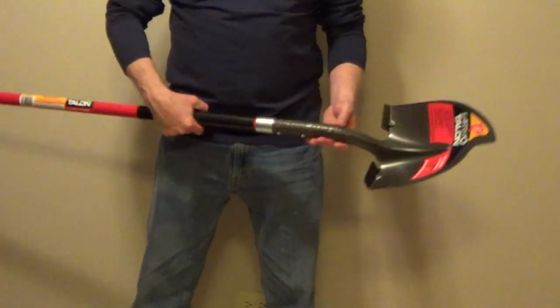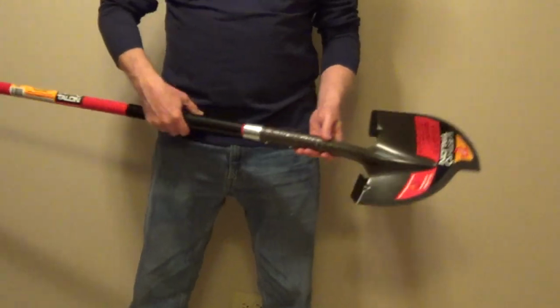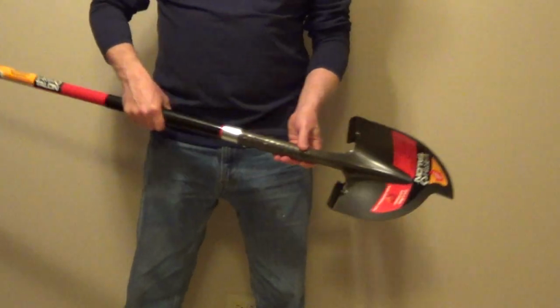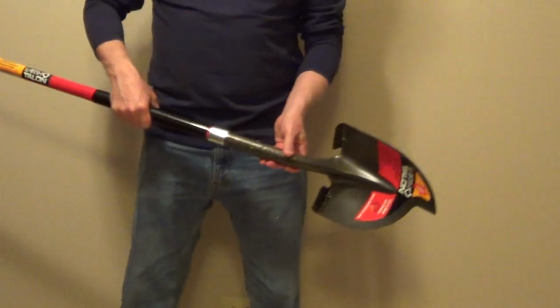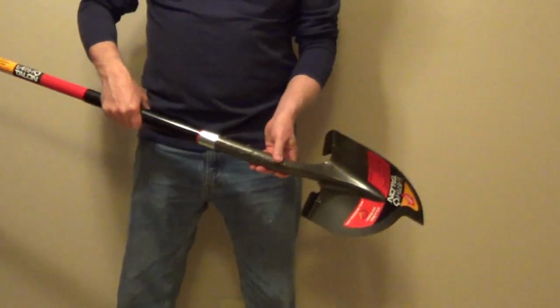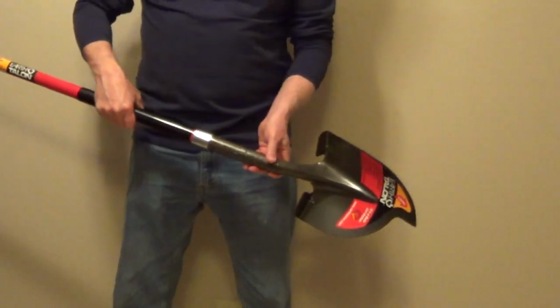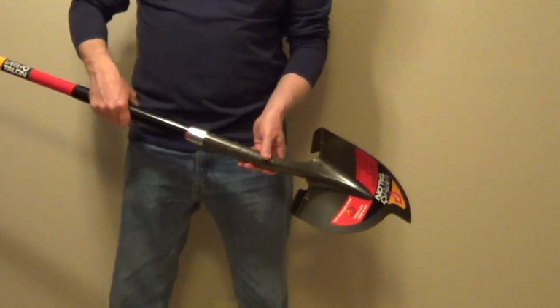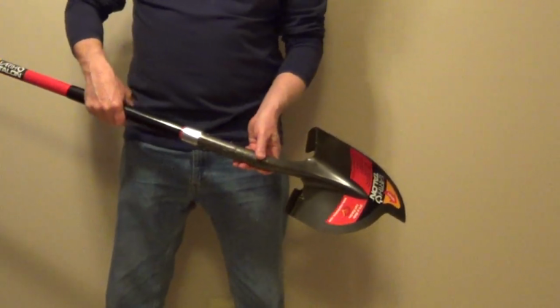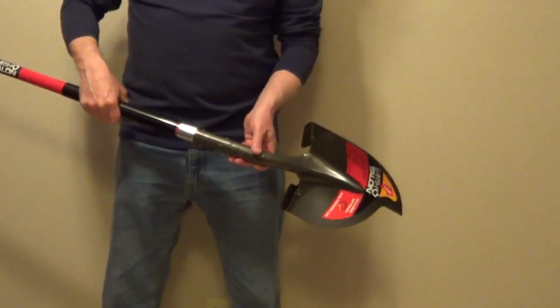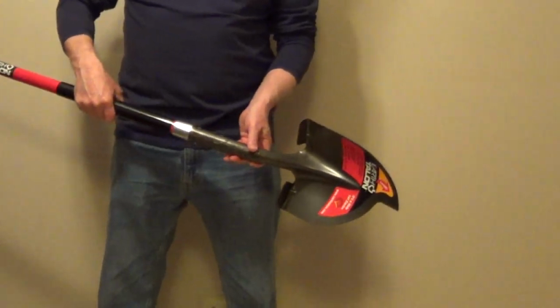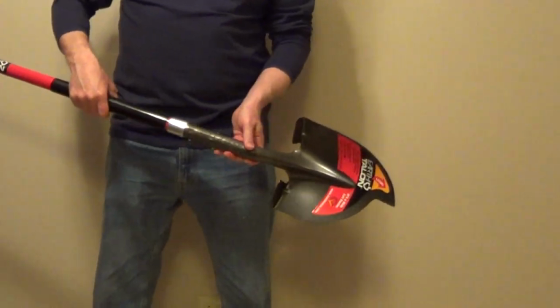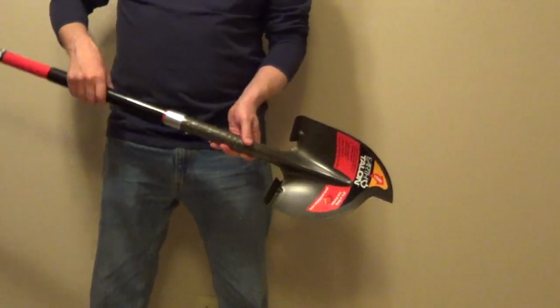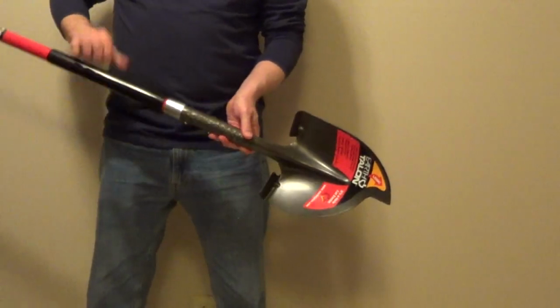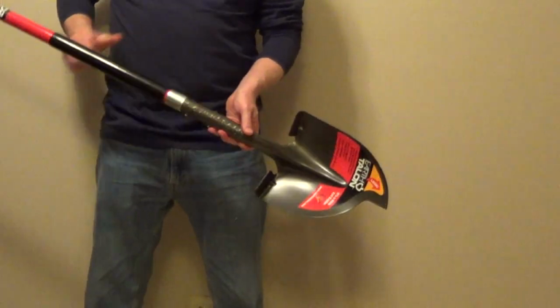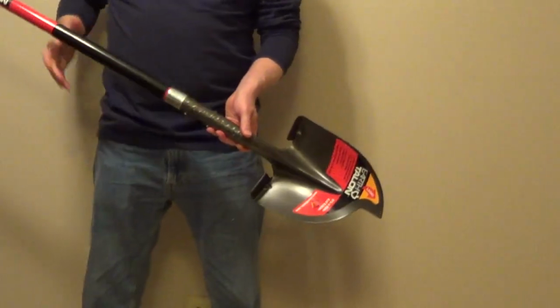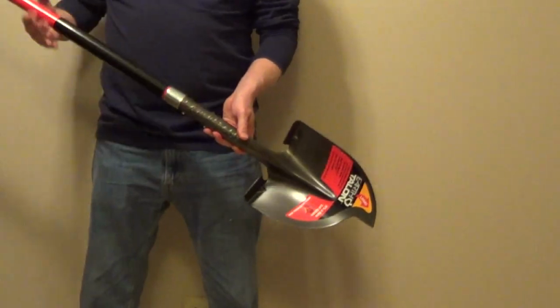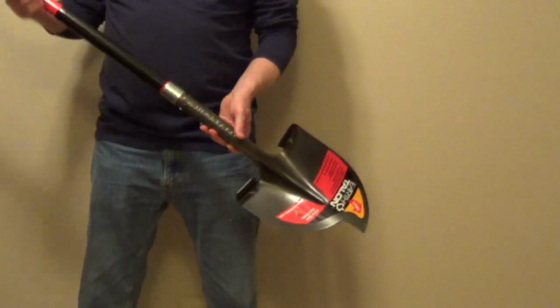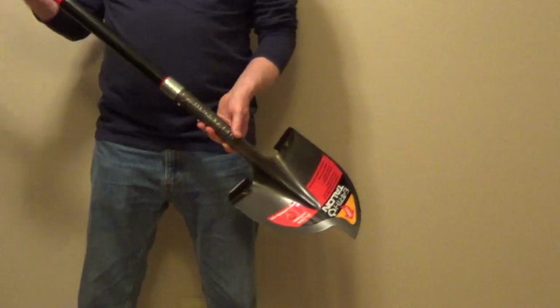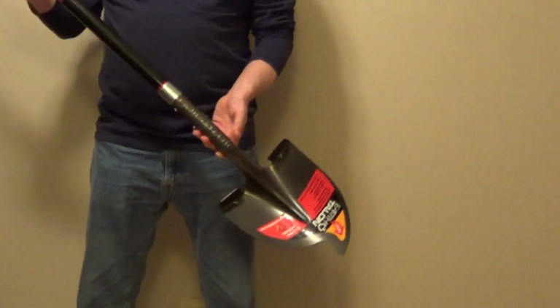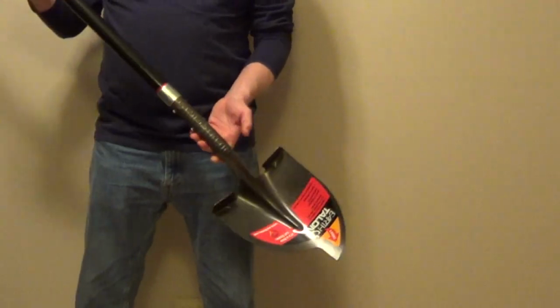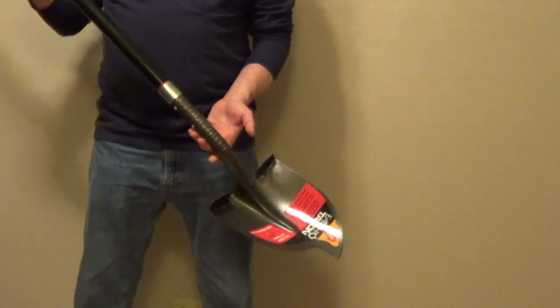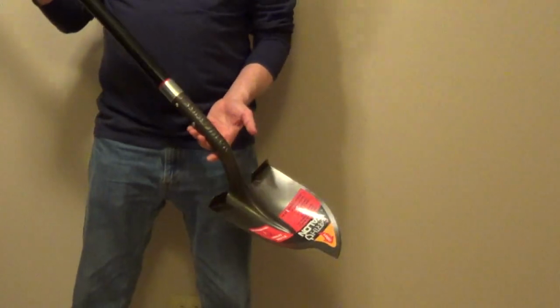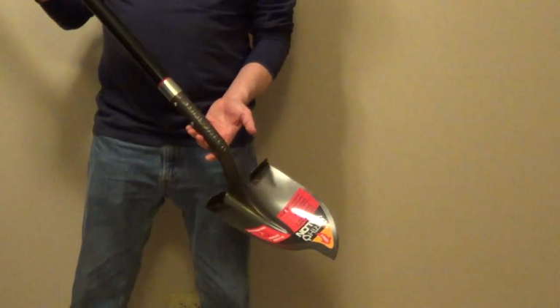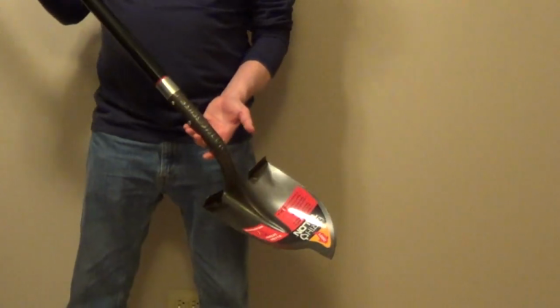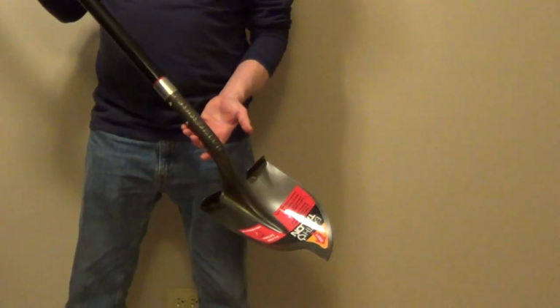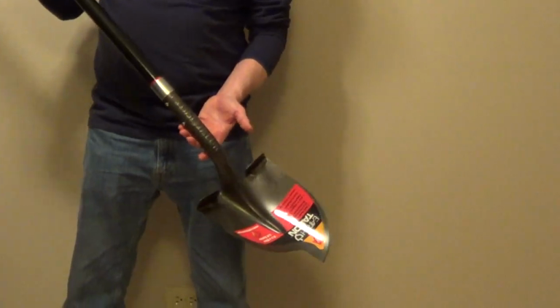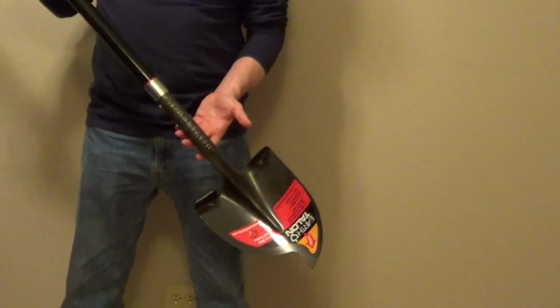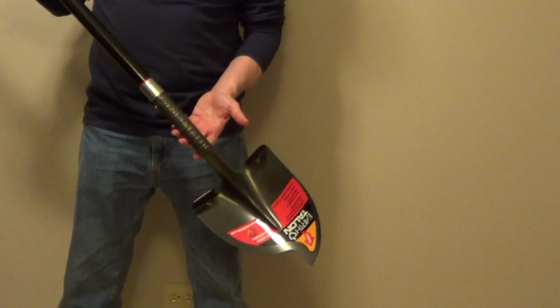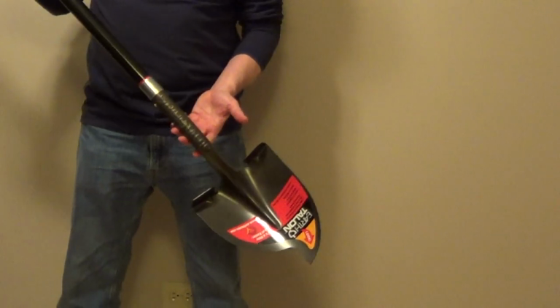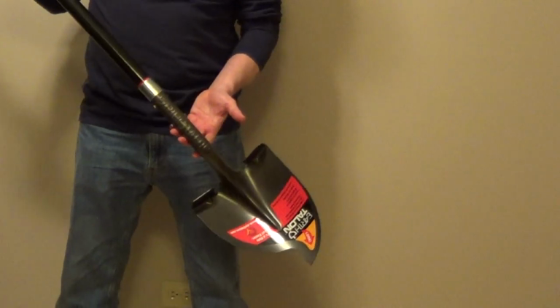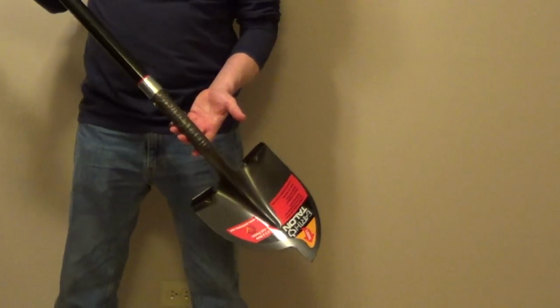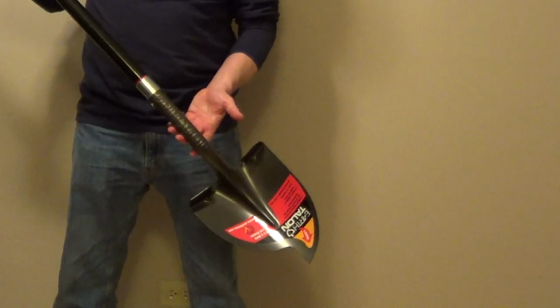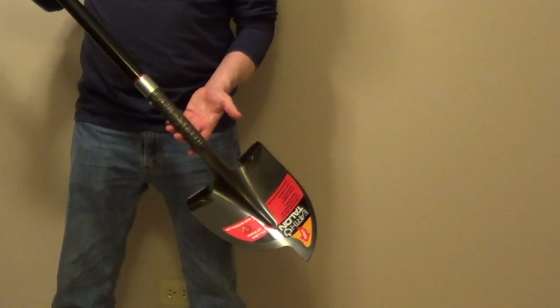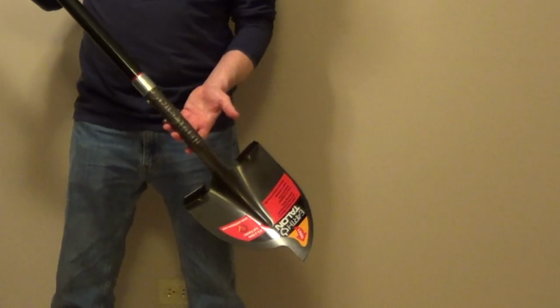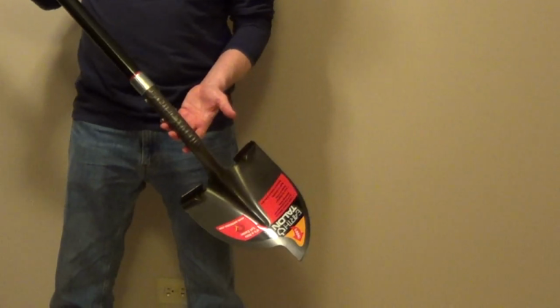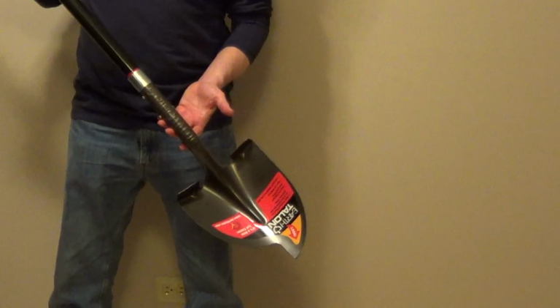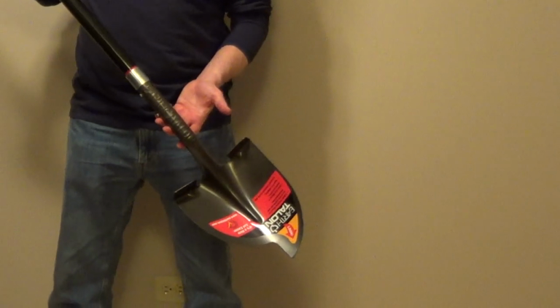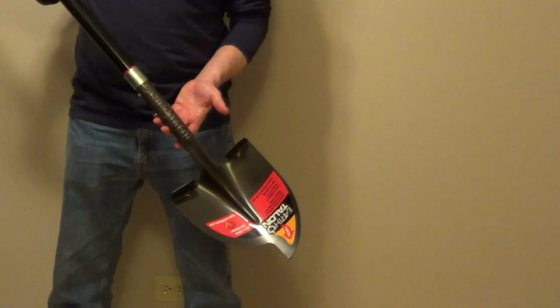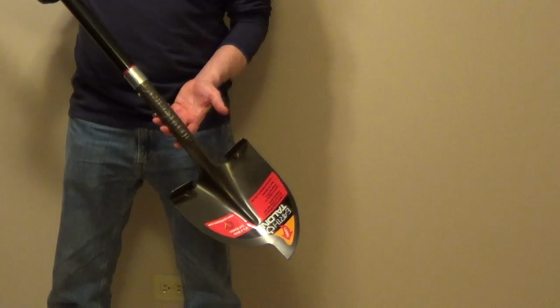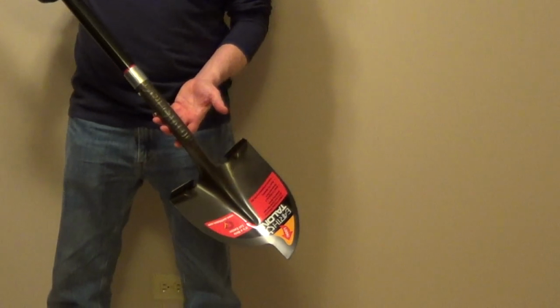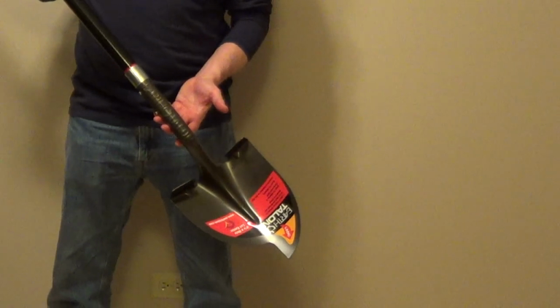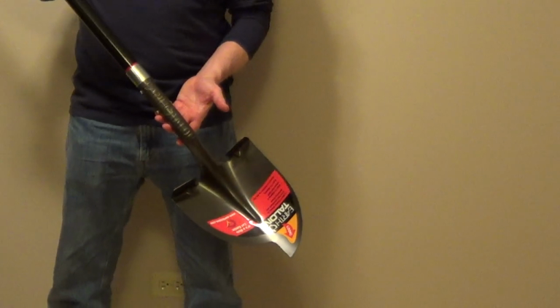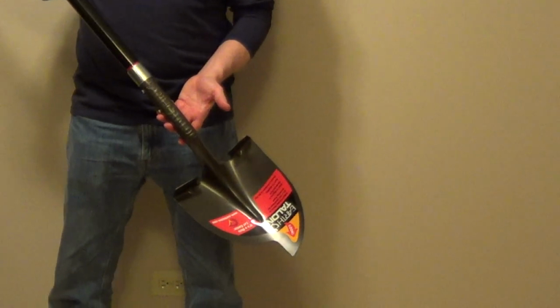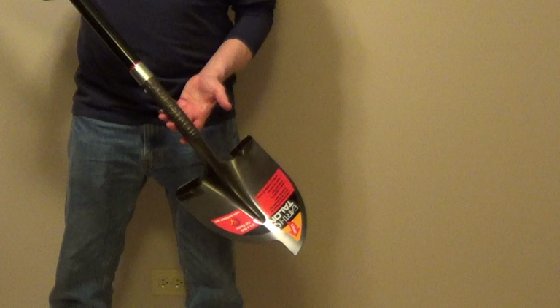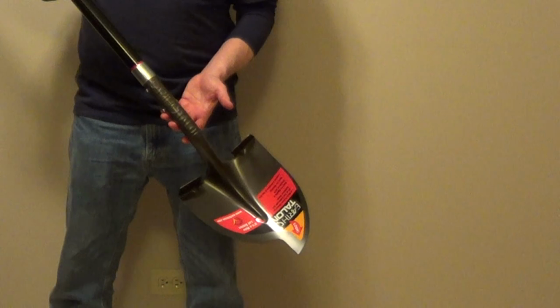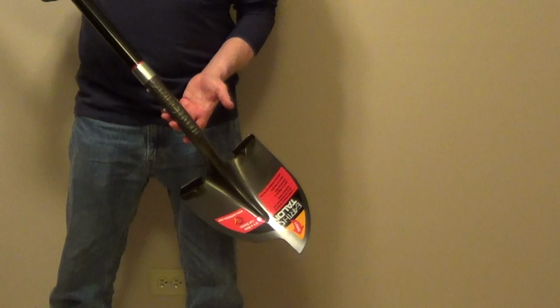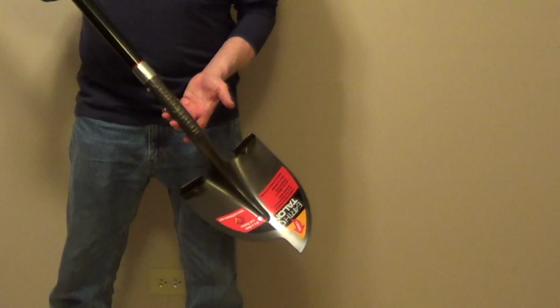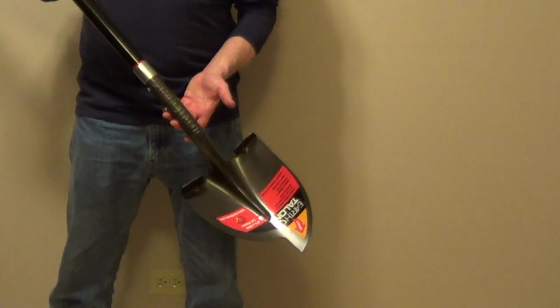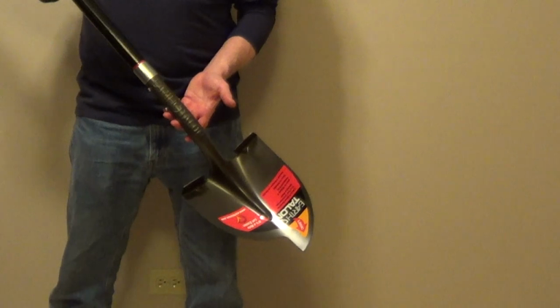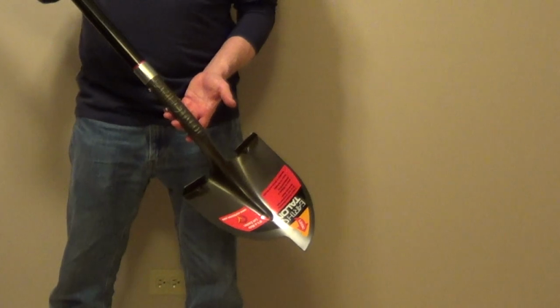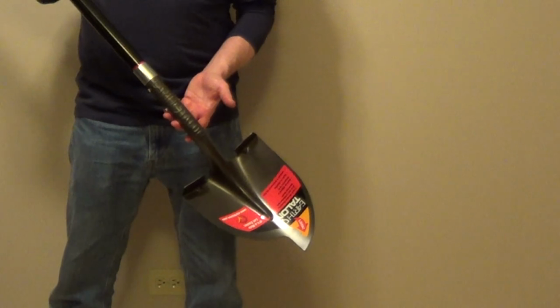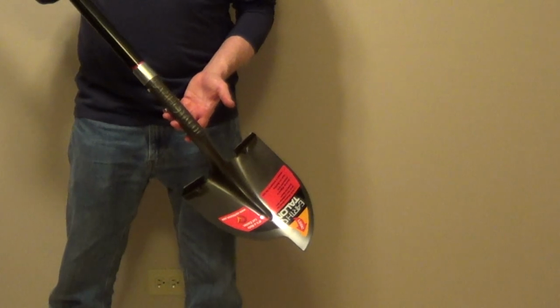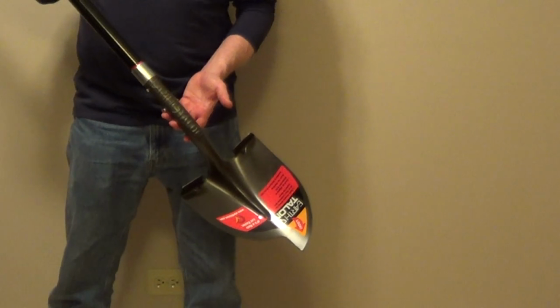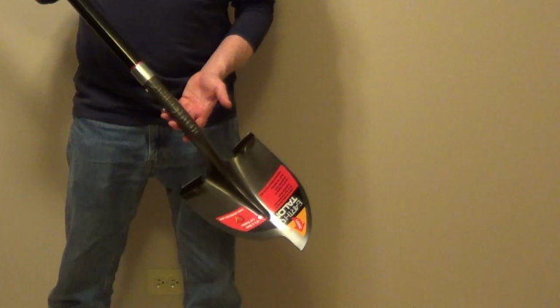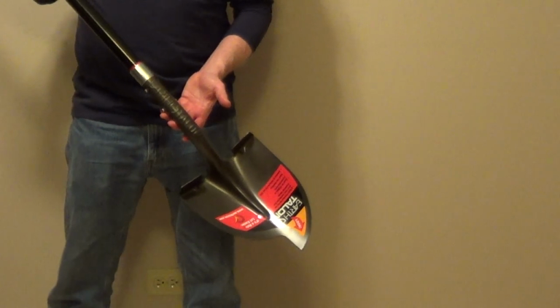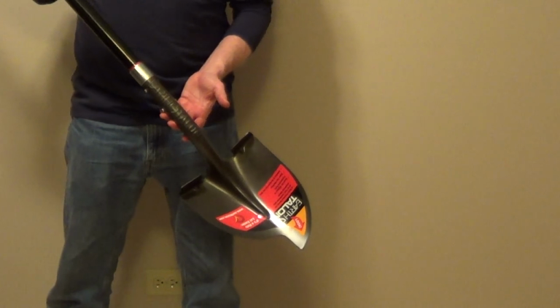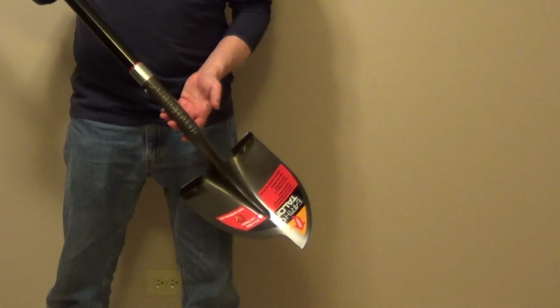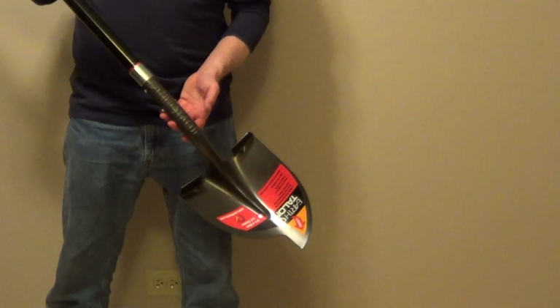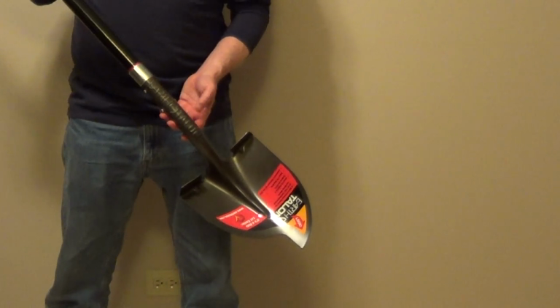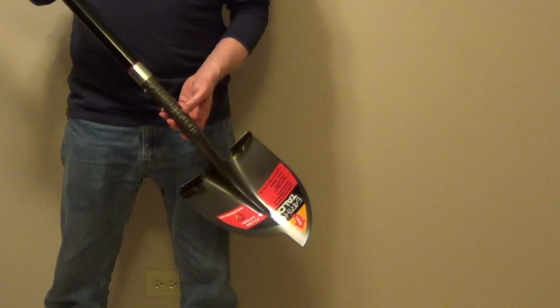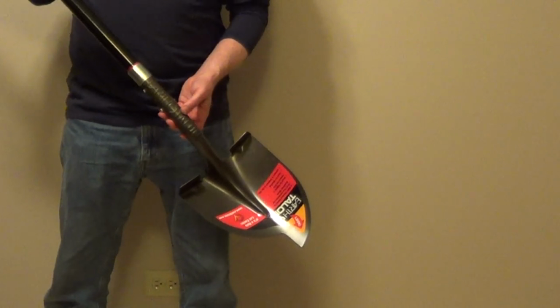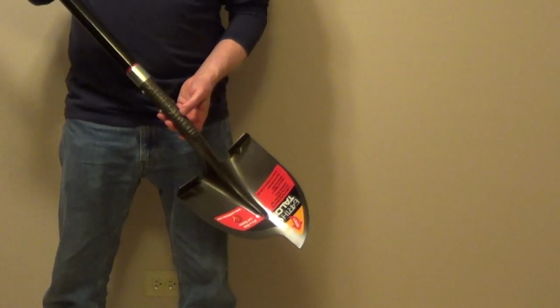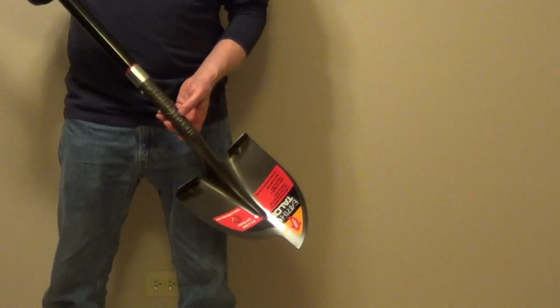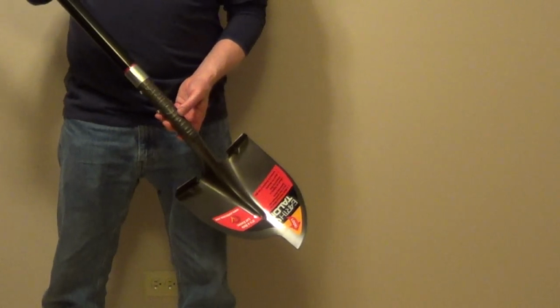So if you're looking for a new shovel for gardening, this does an excellent job, and I'll put their information underneath the video.